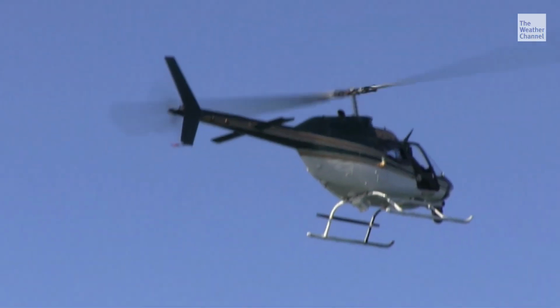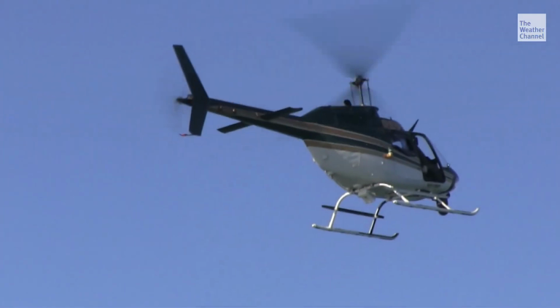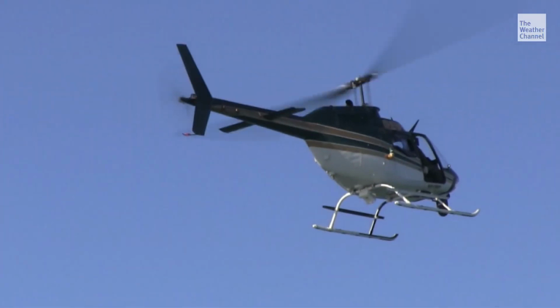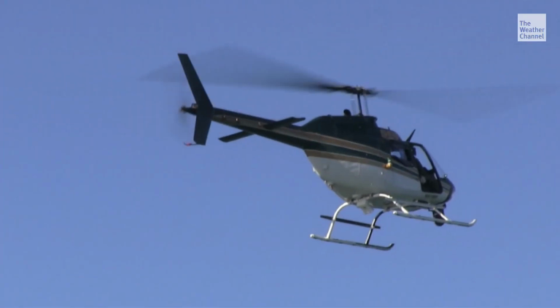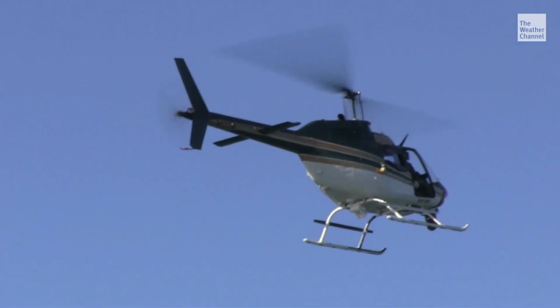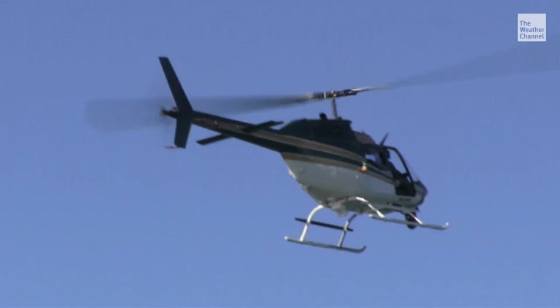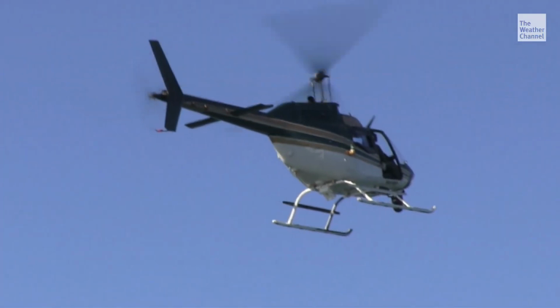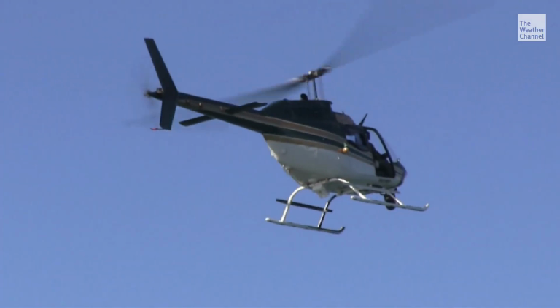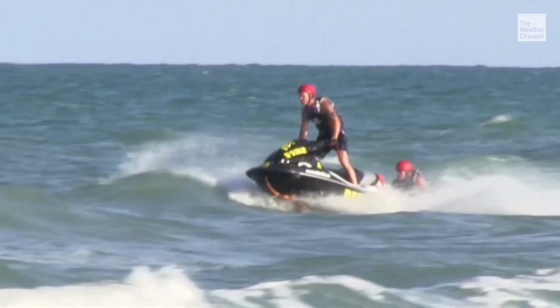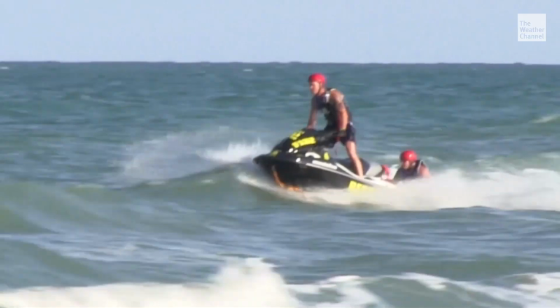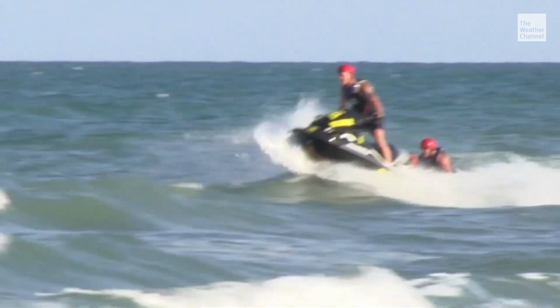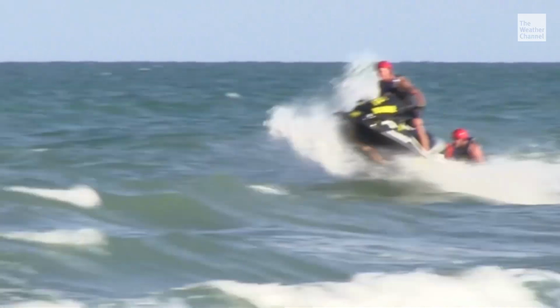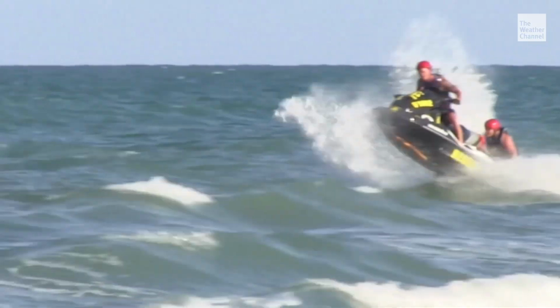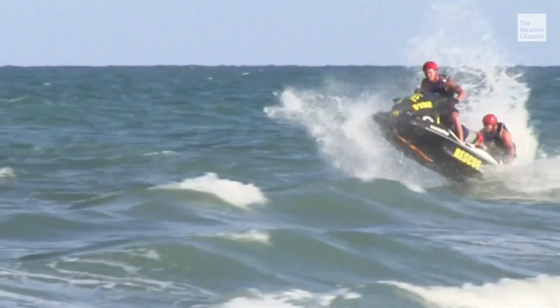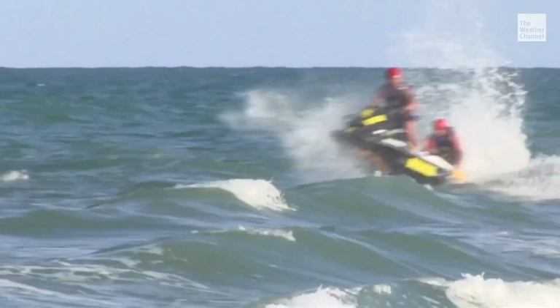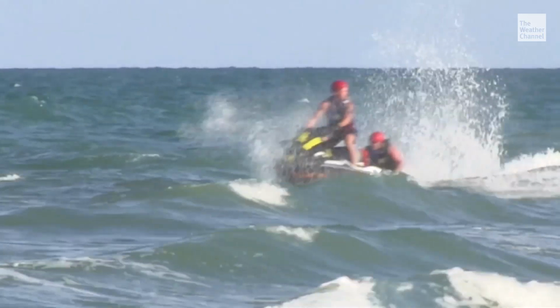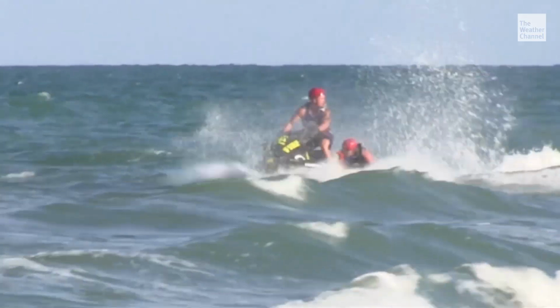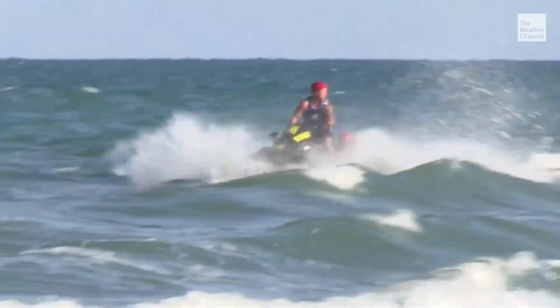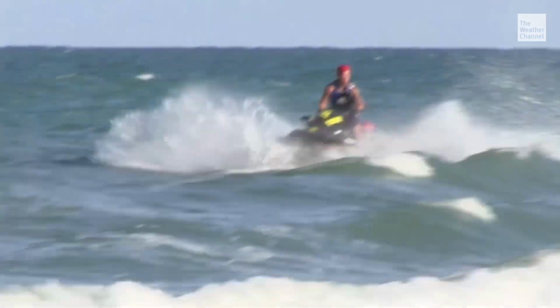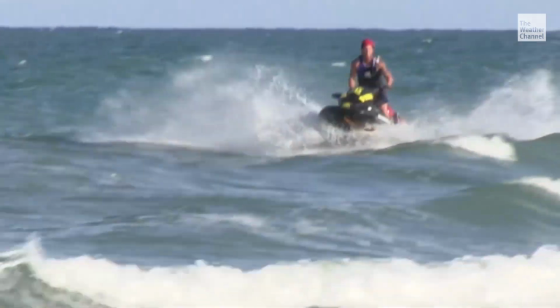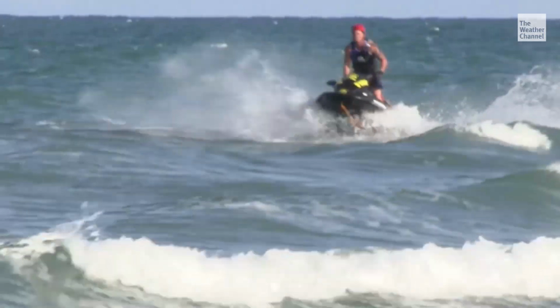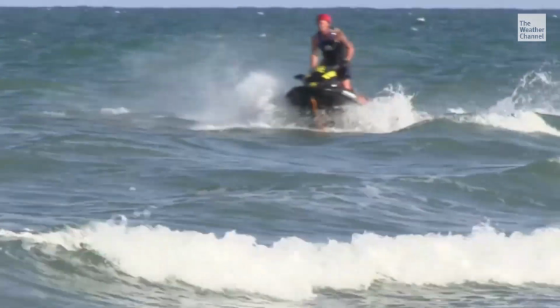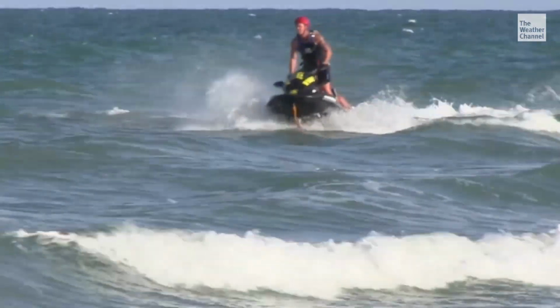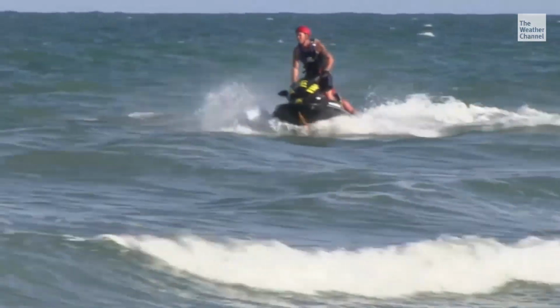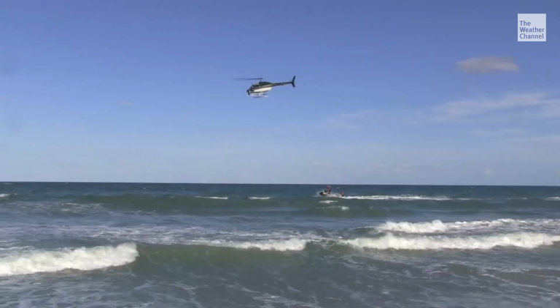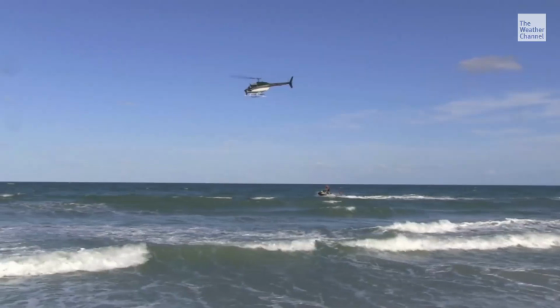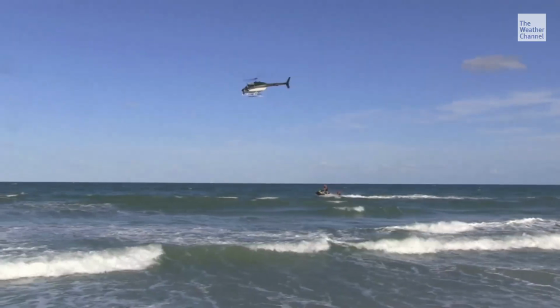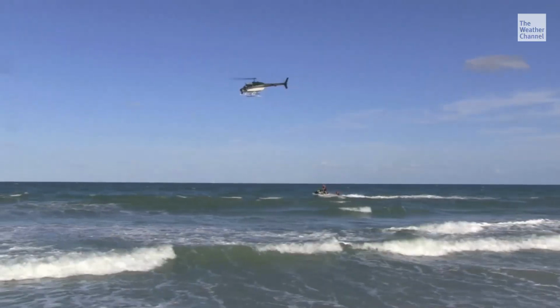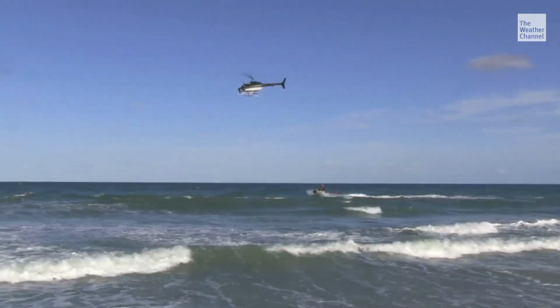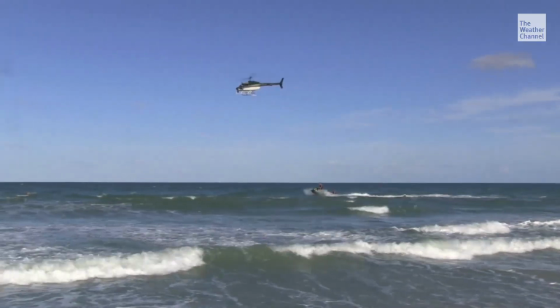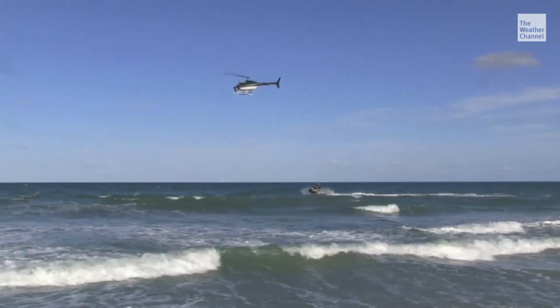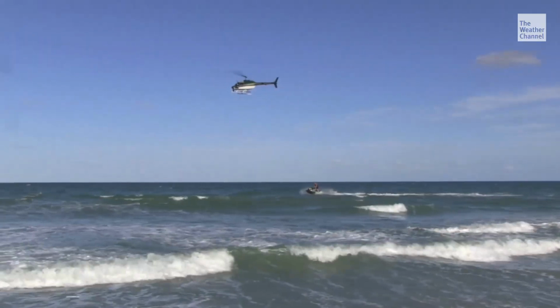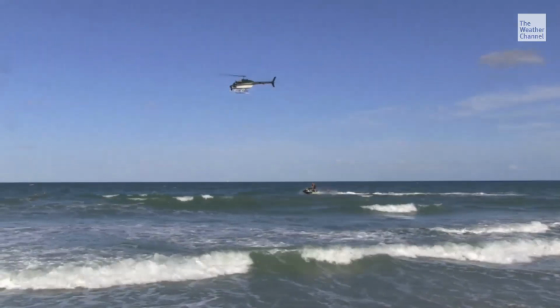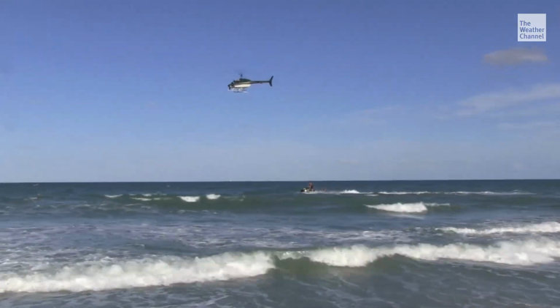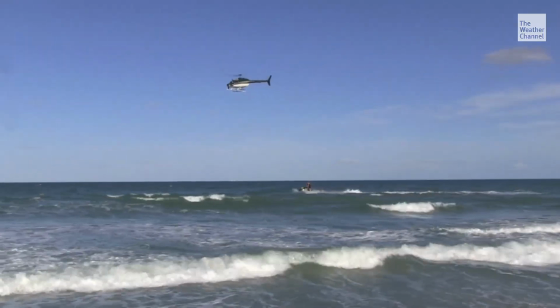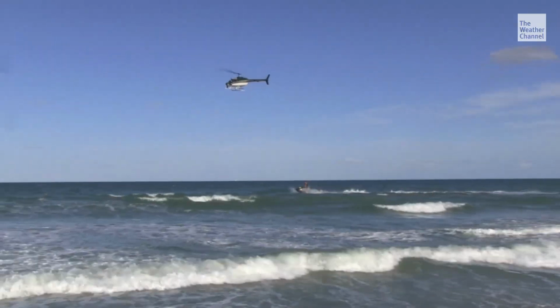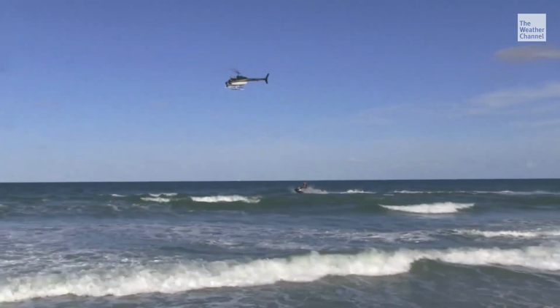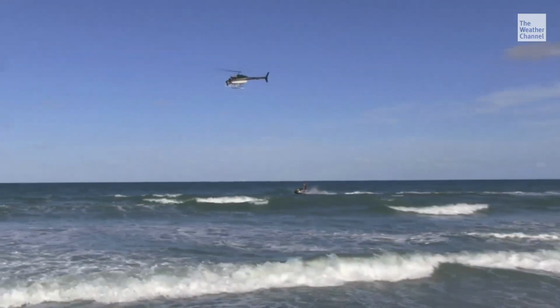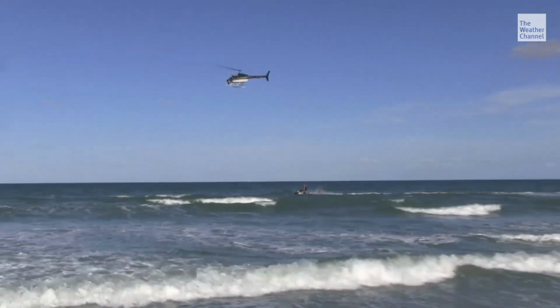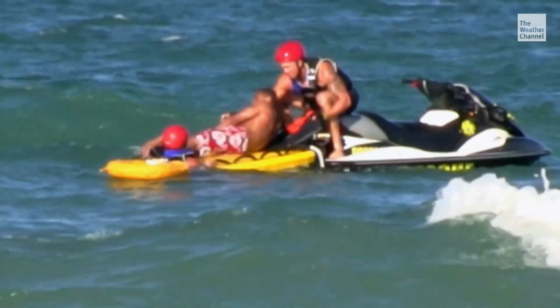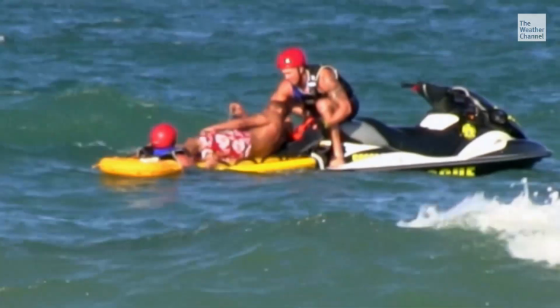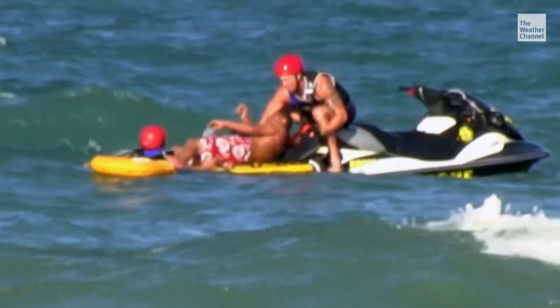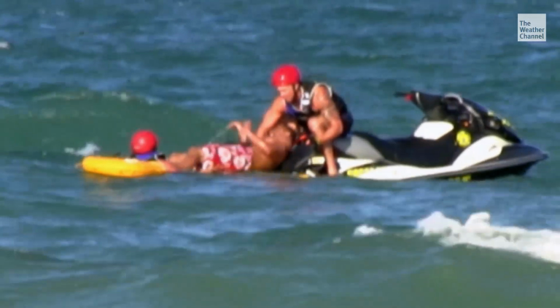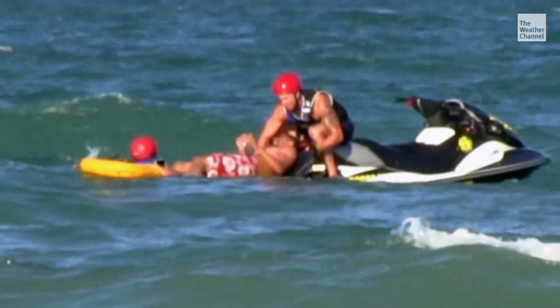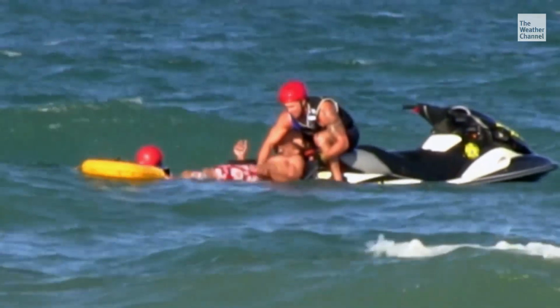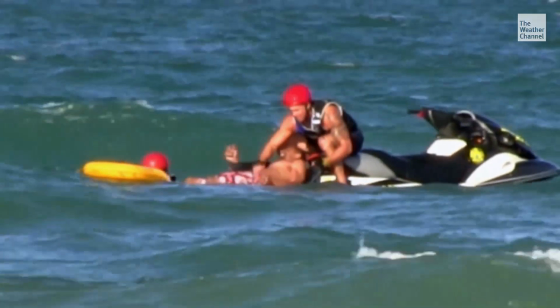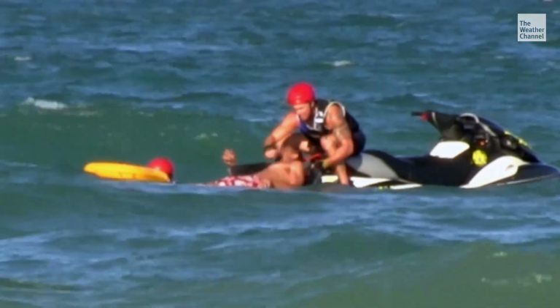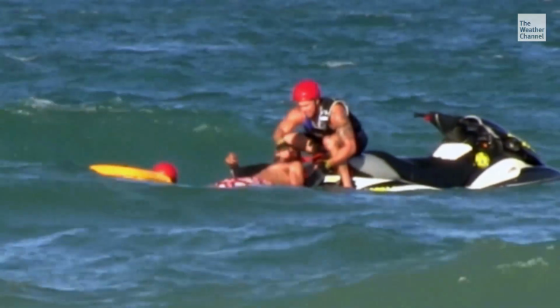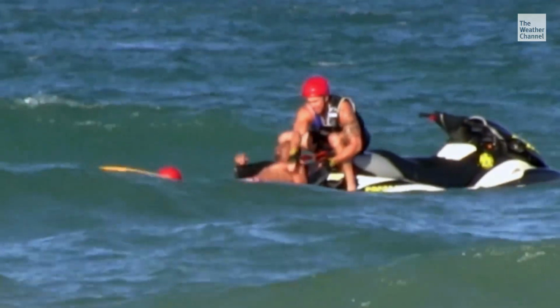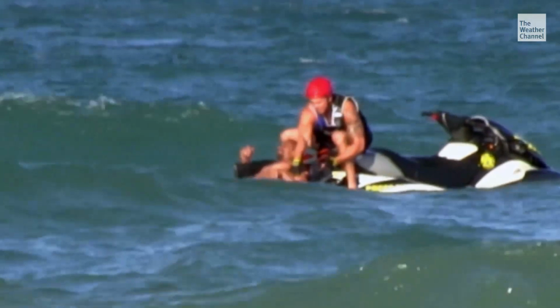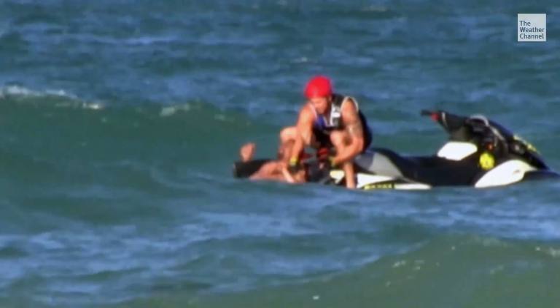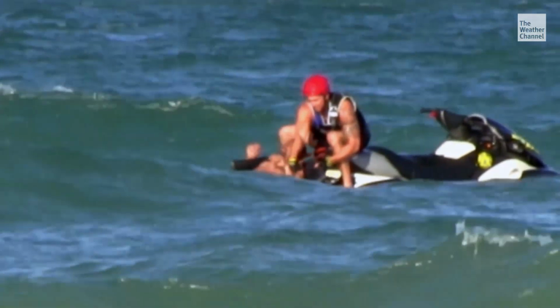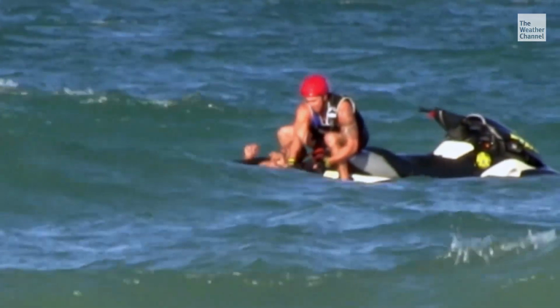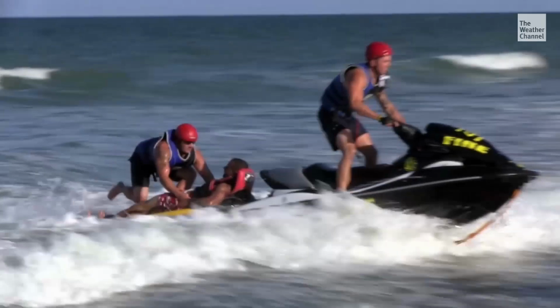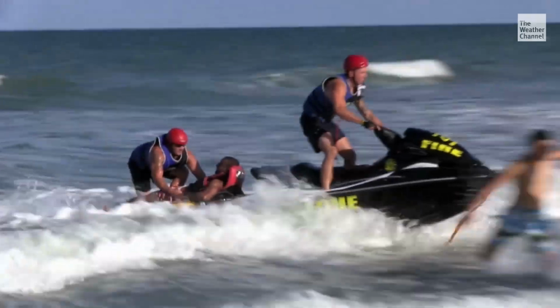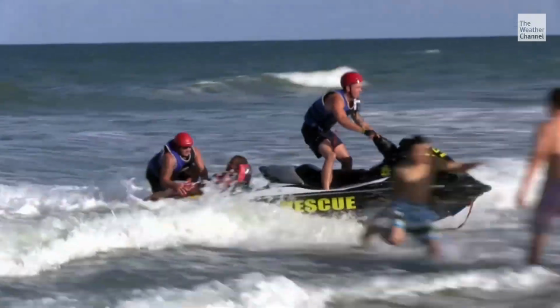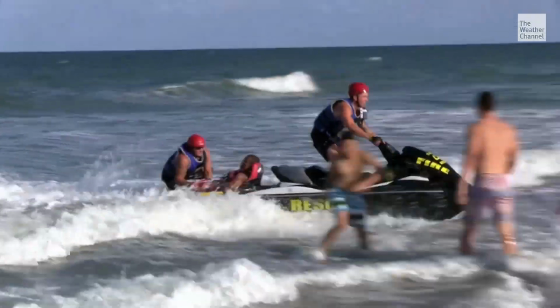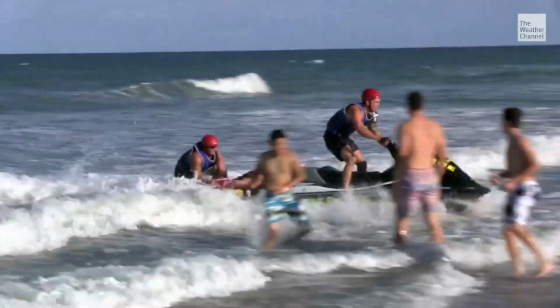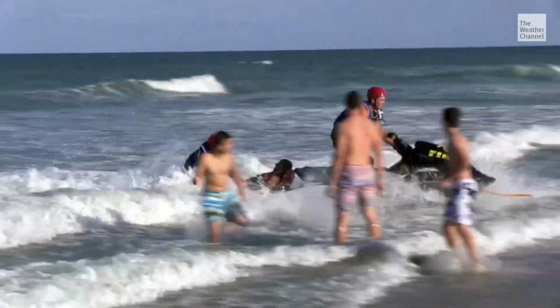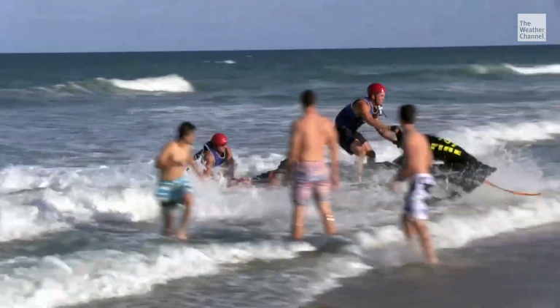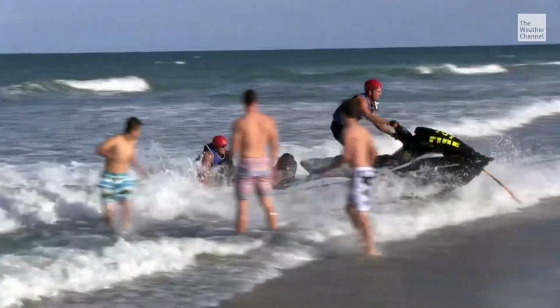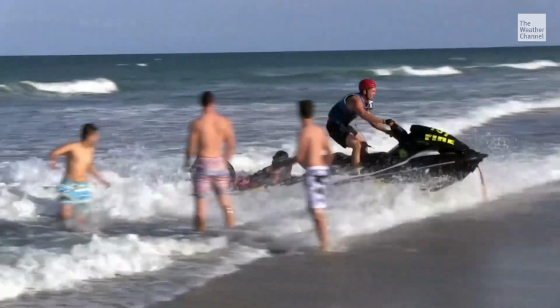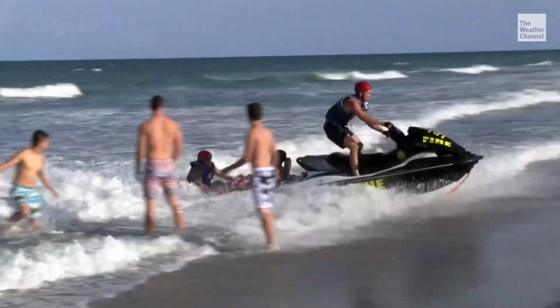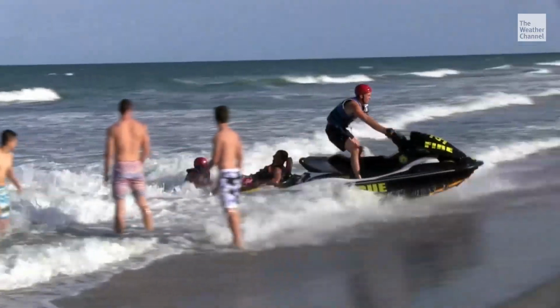Every year rip currents claim more than 100 U.S. lives, but more than 30,000 are successfully rescued.